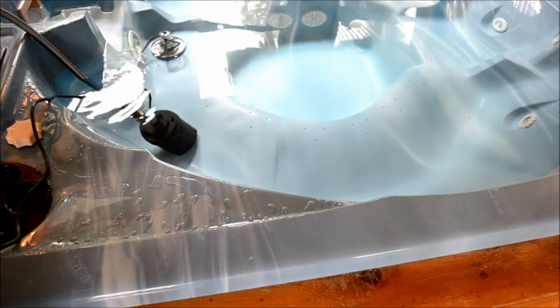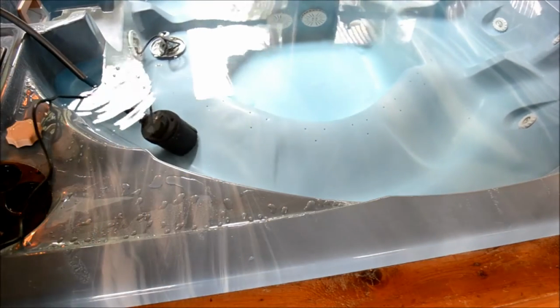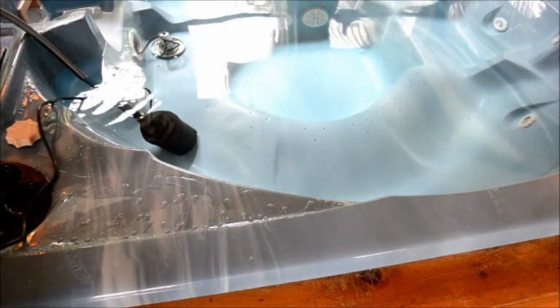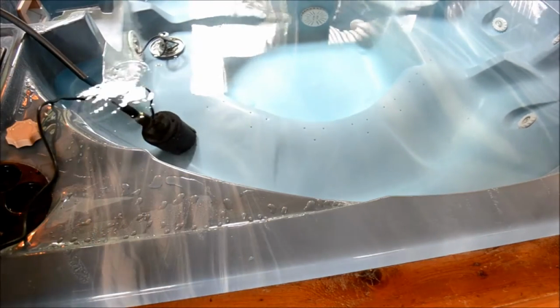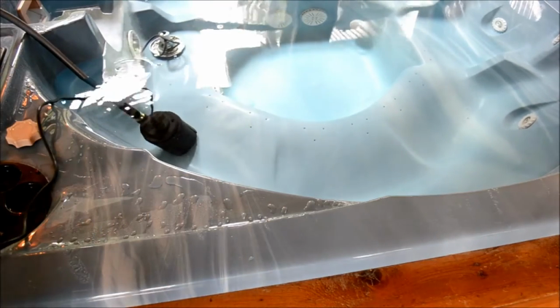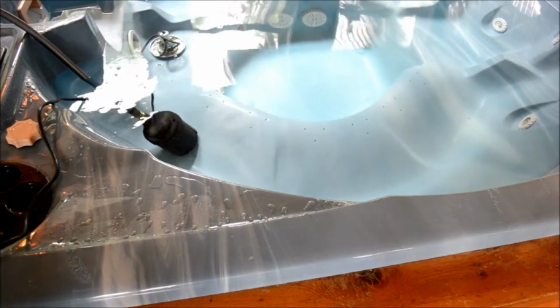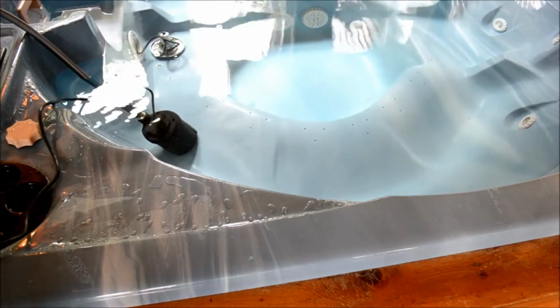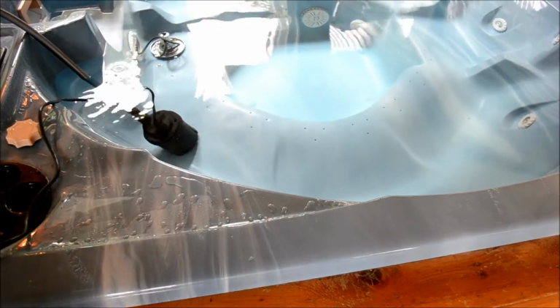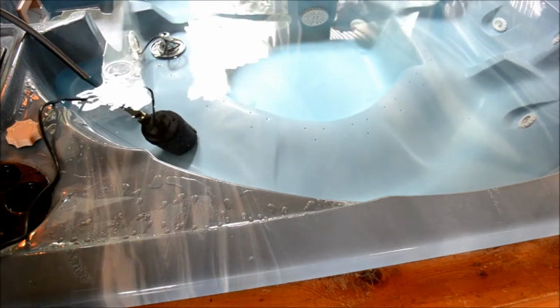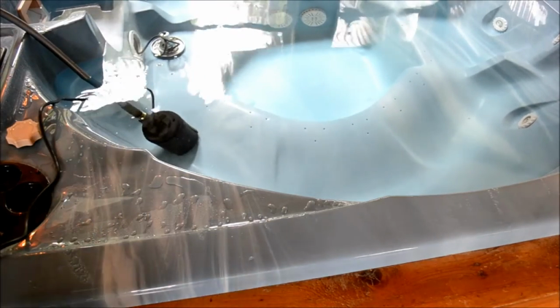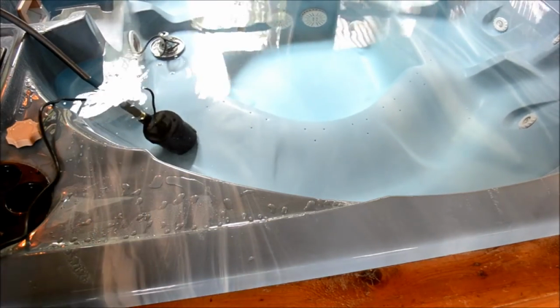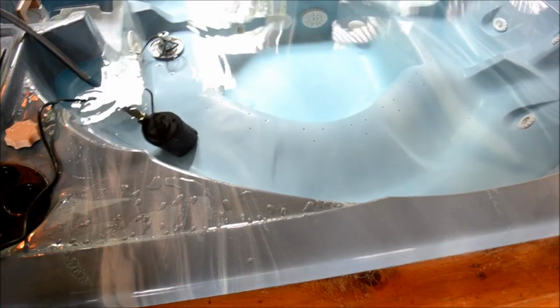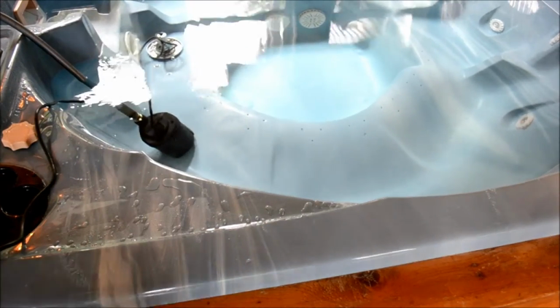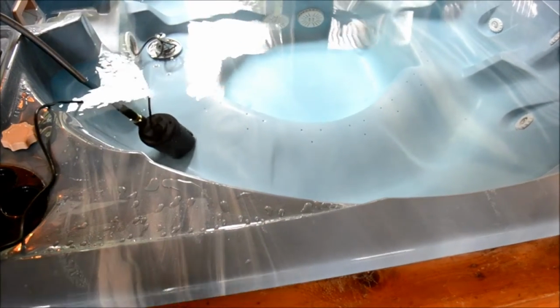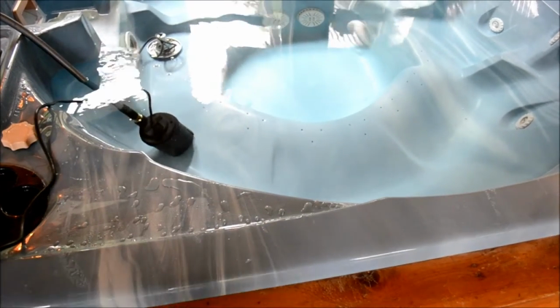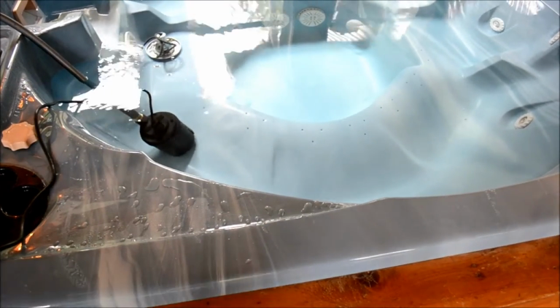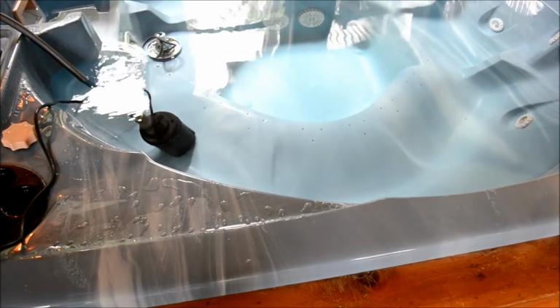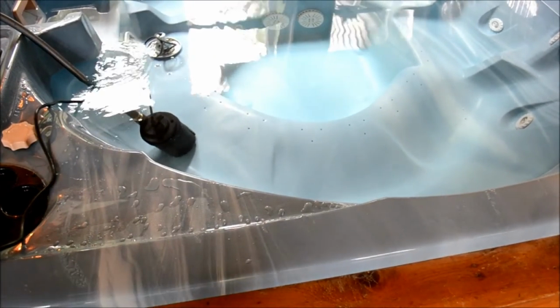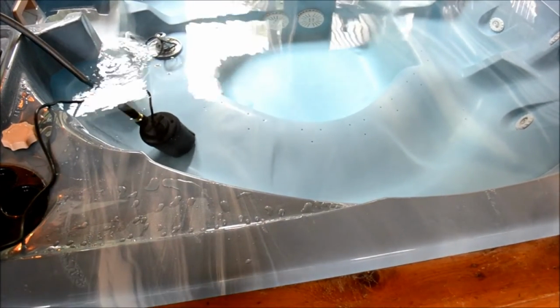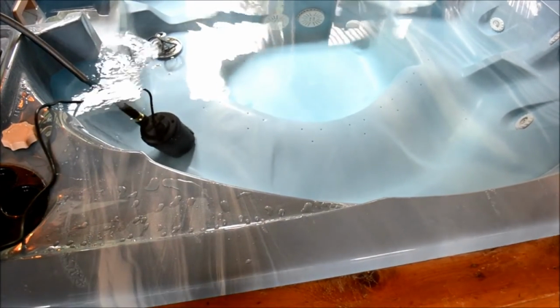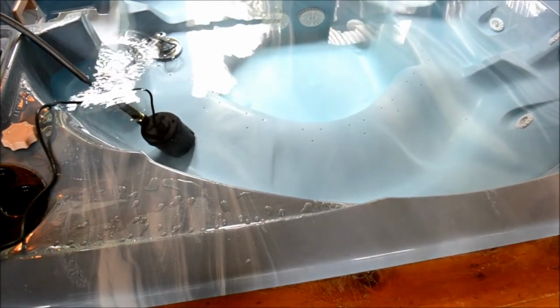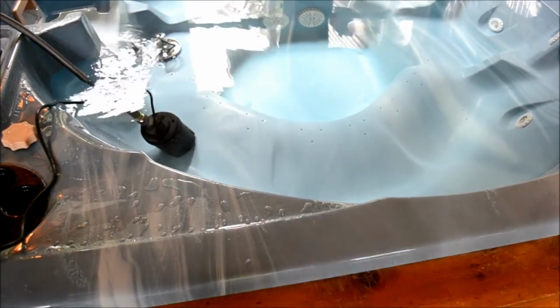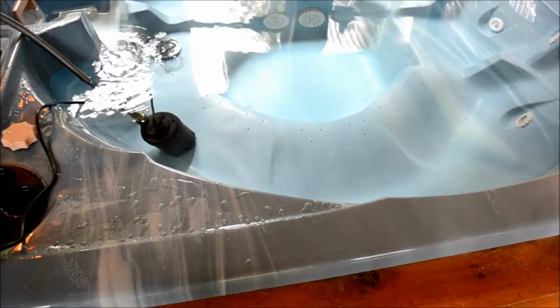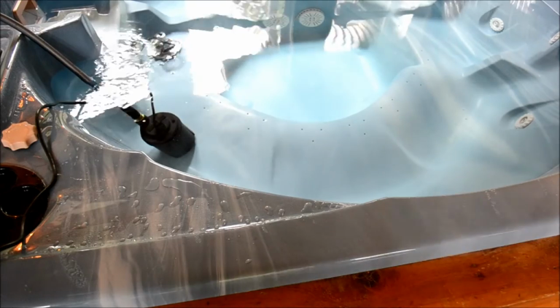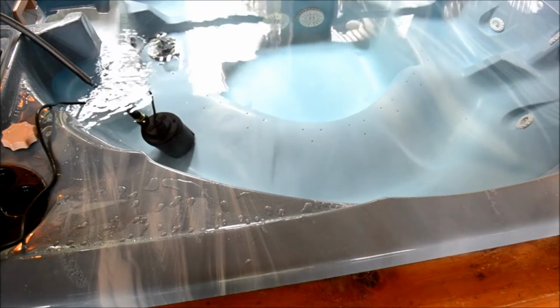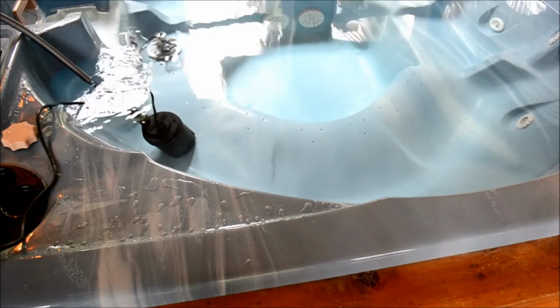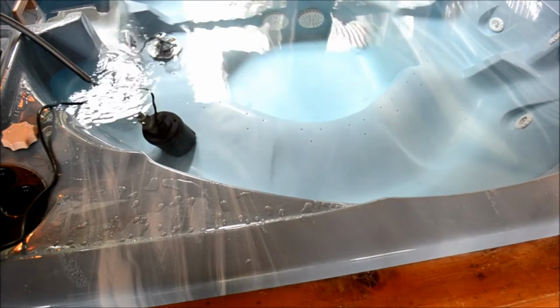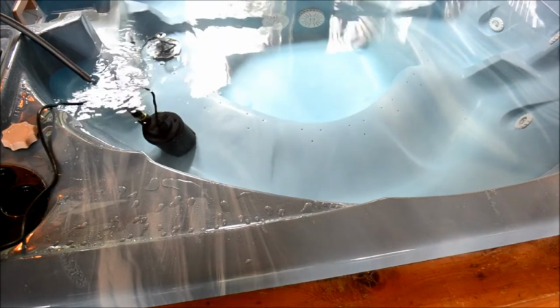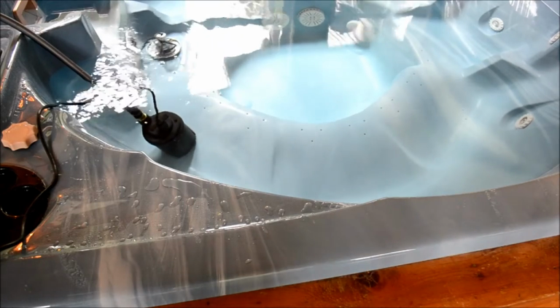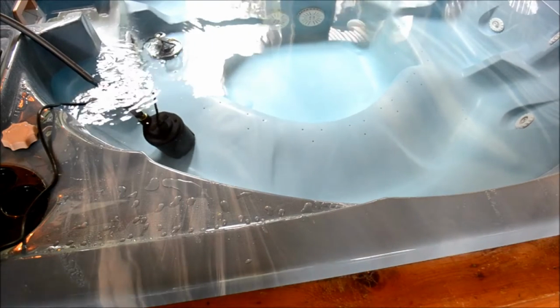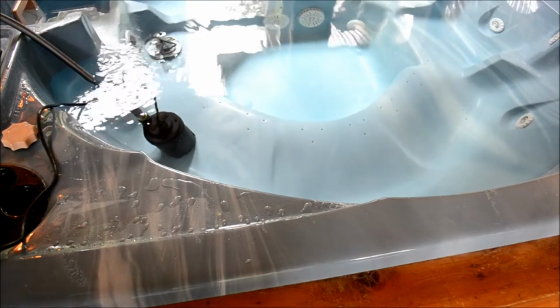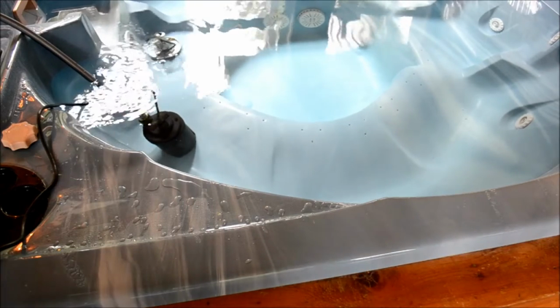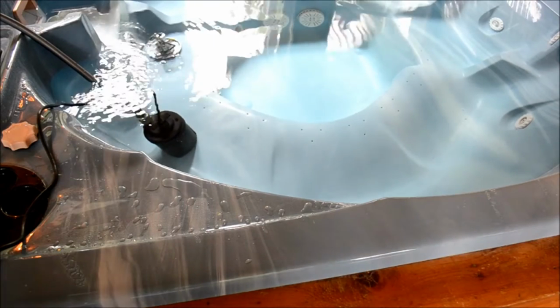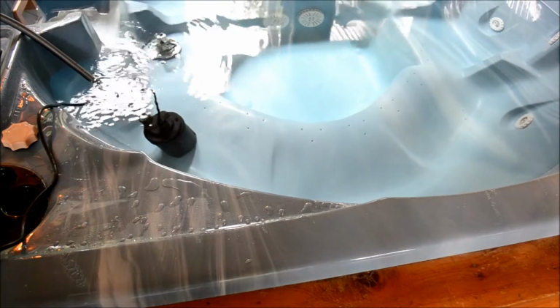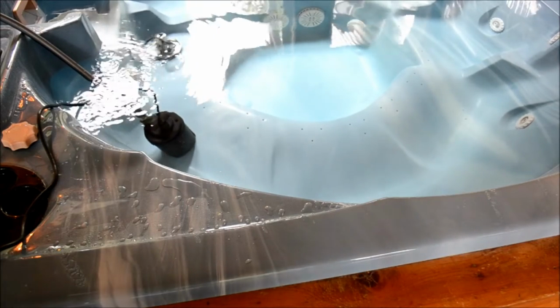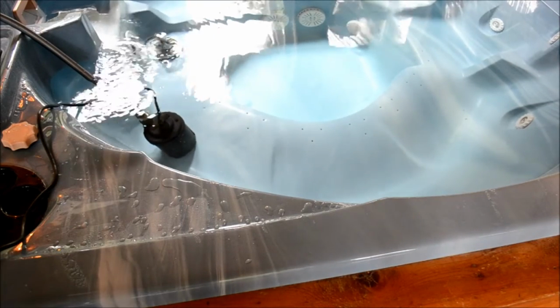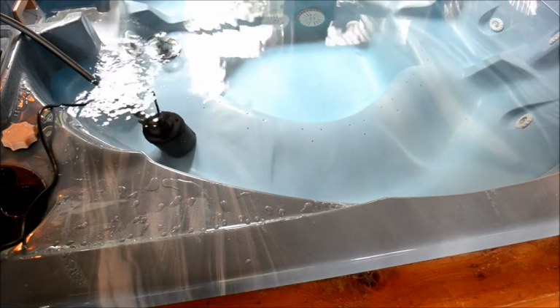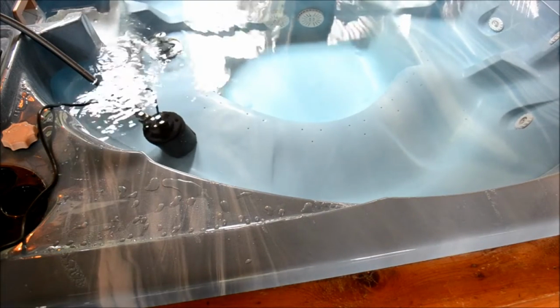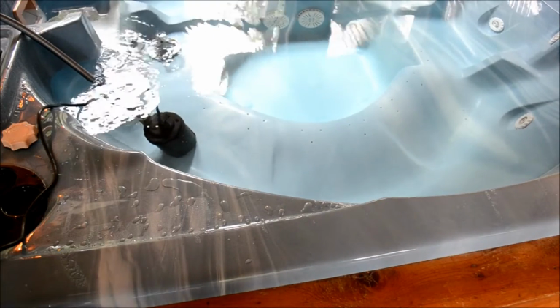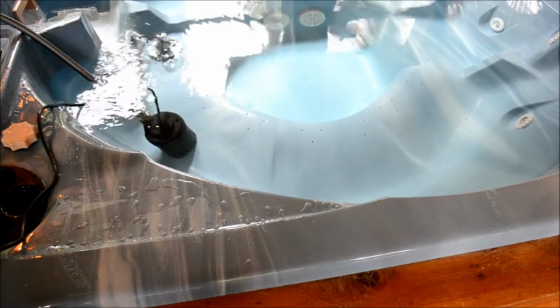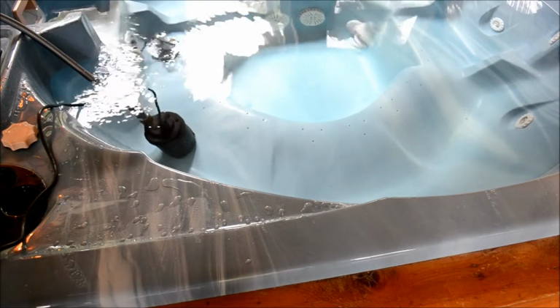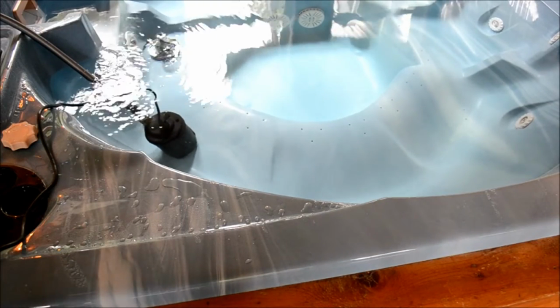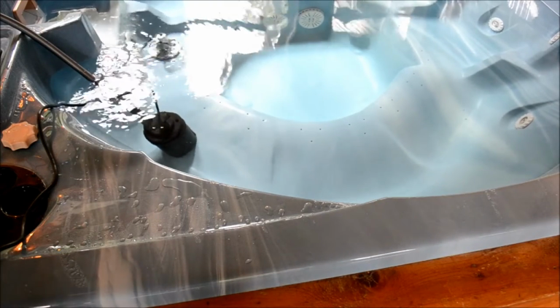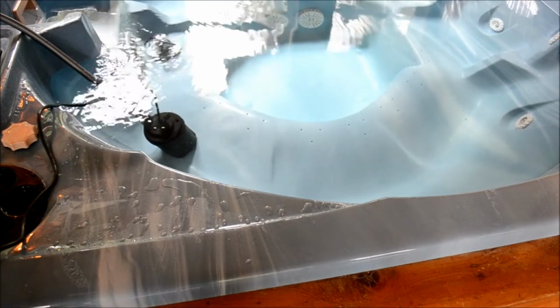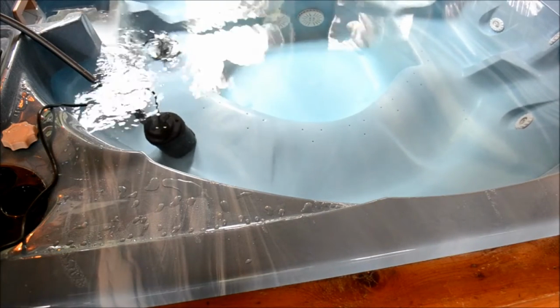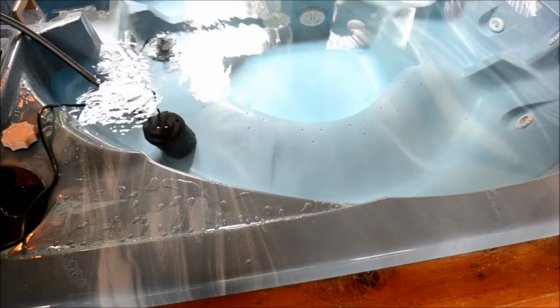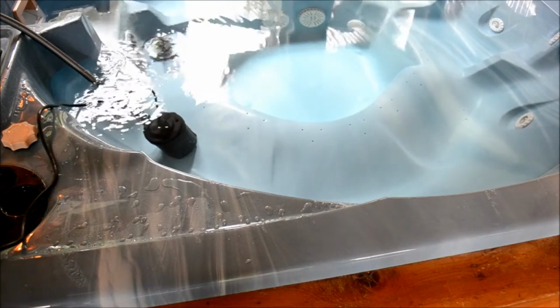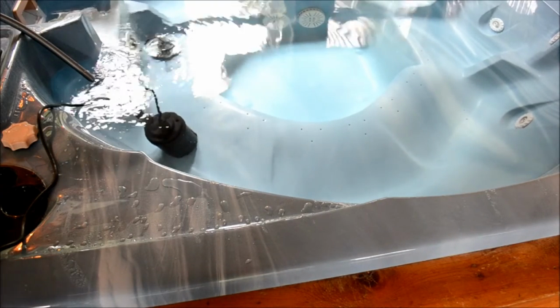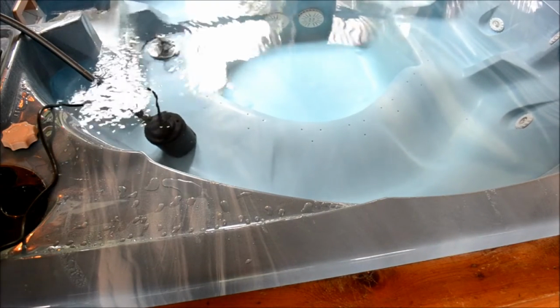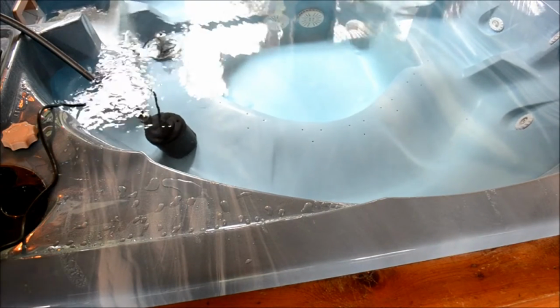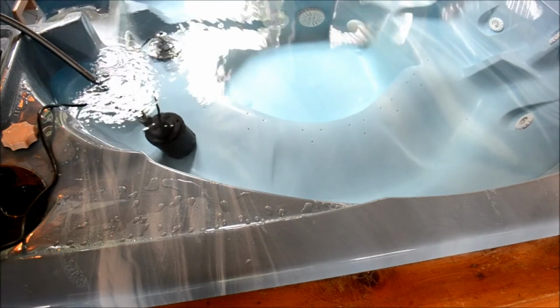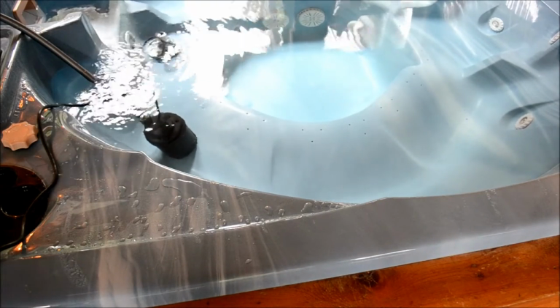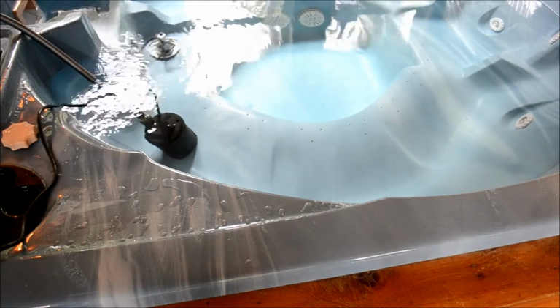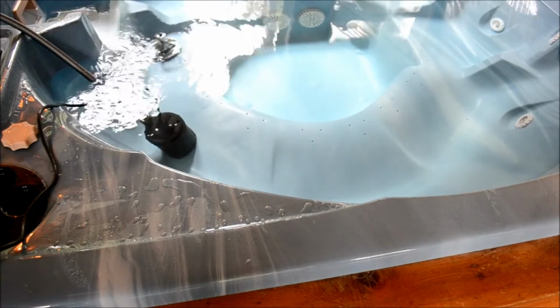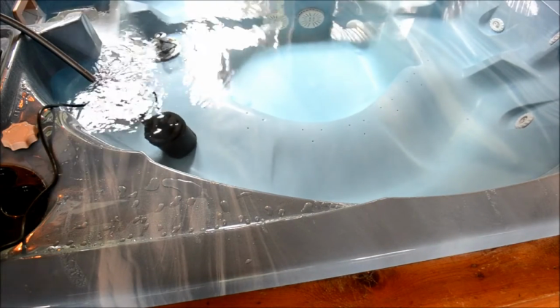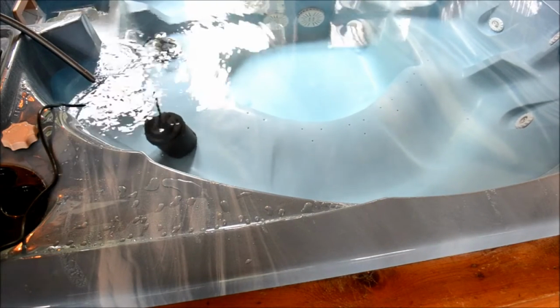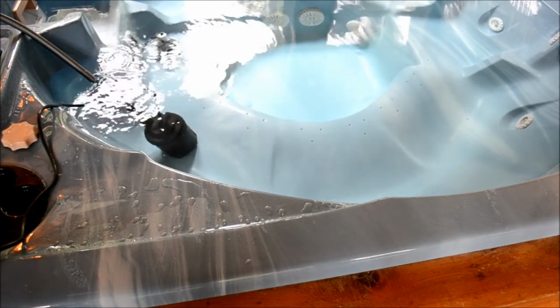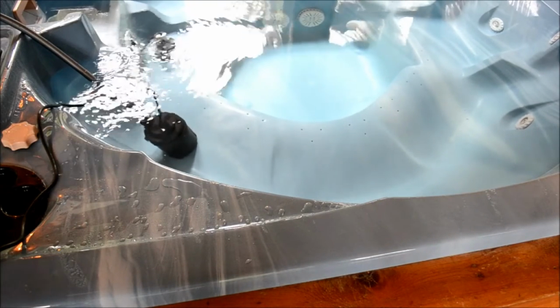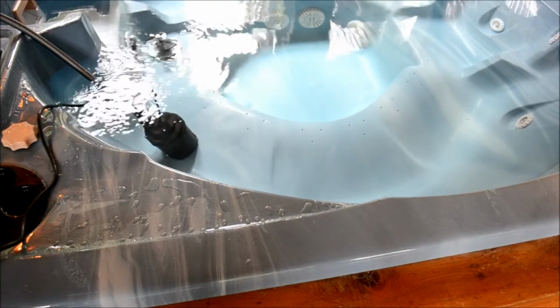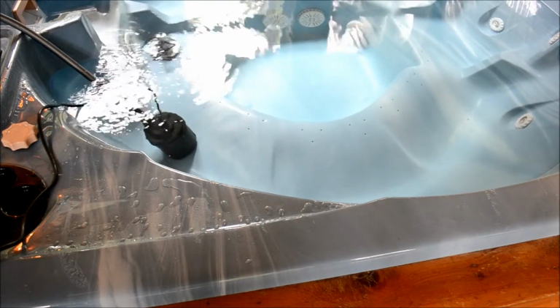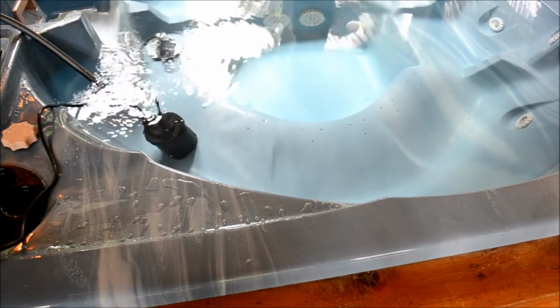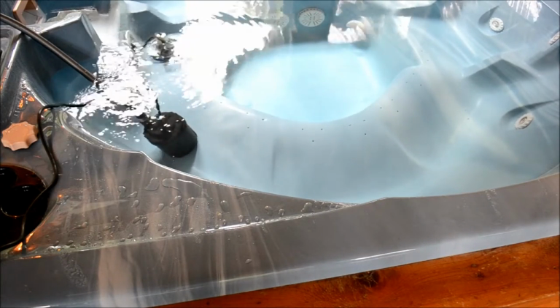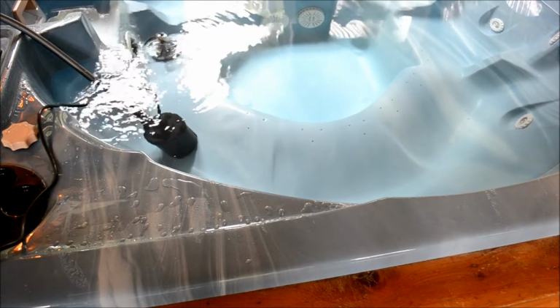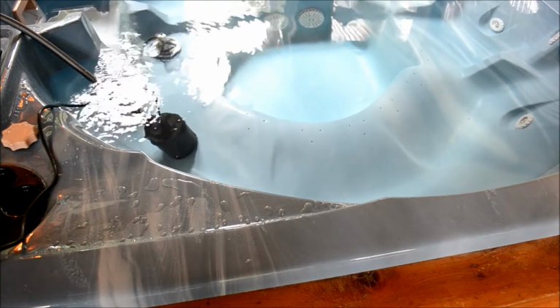There it goes. So we are draining the hot tub. It's 9:06 in the morning.